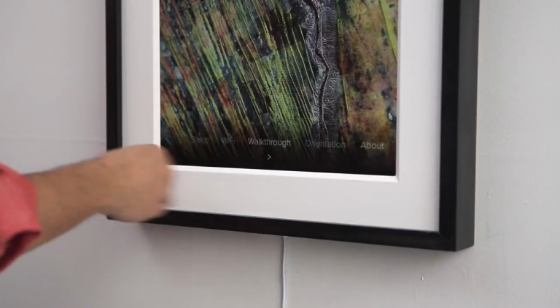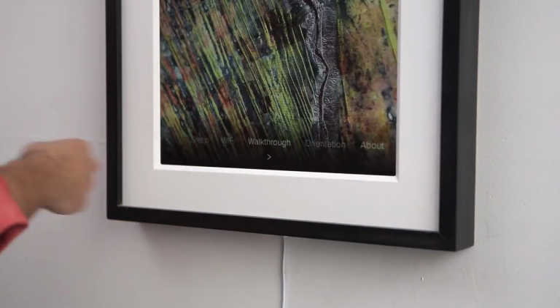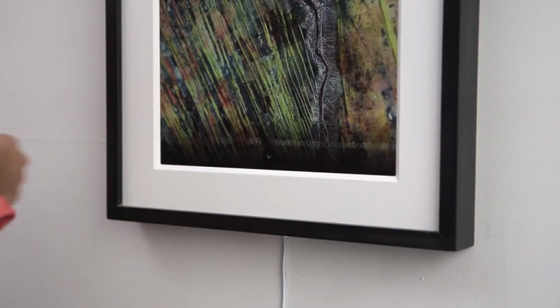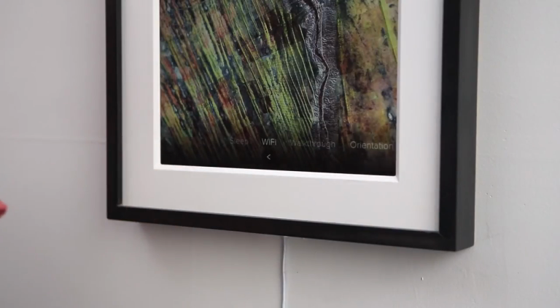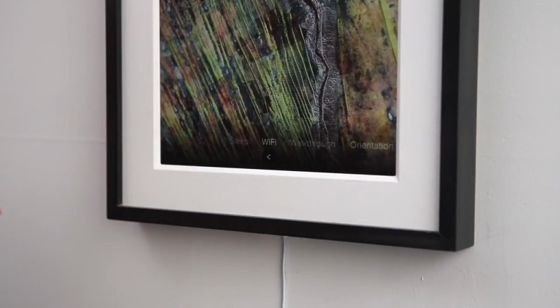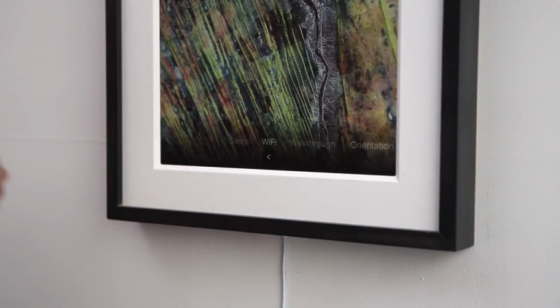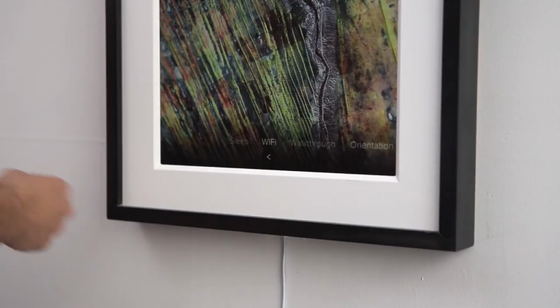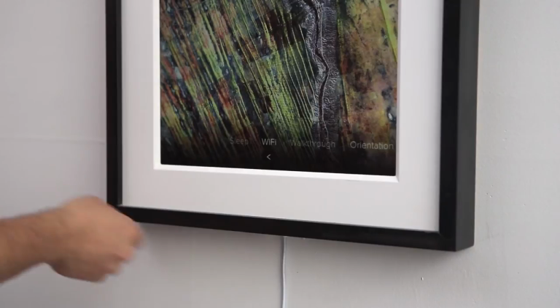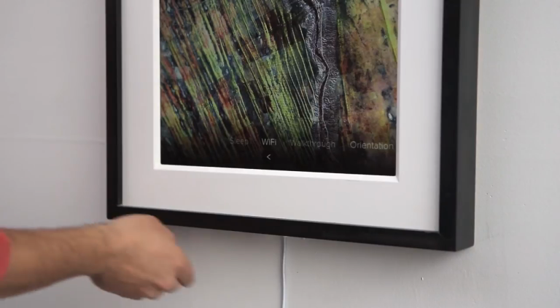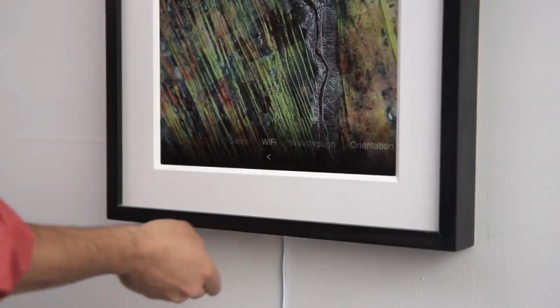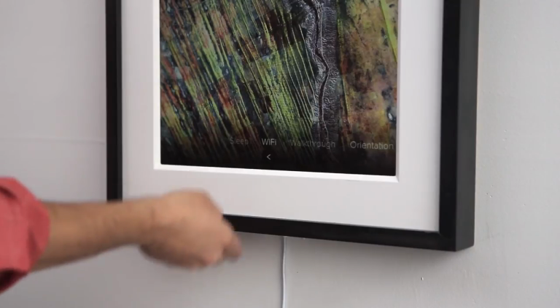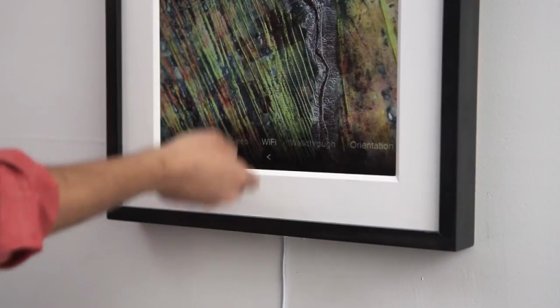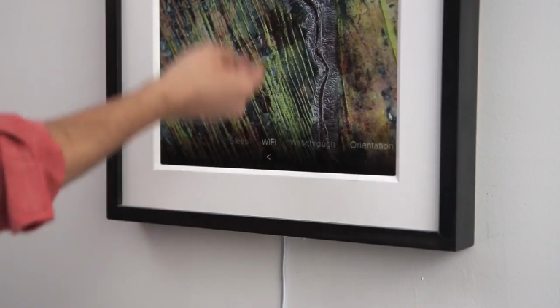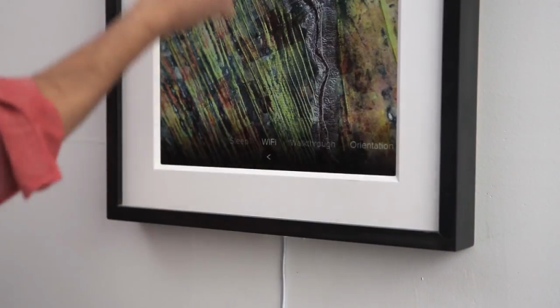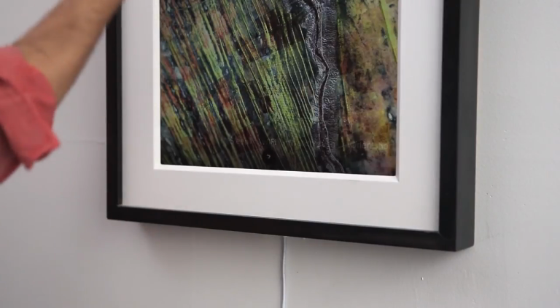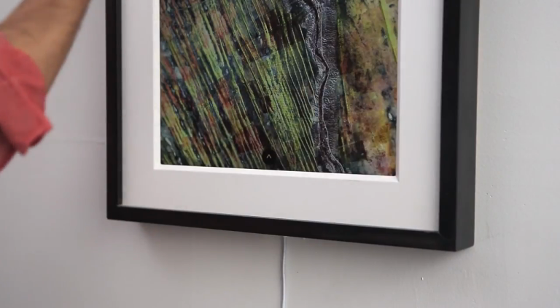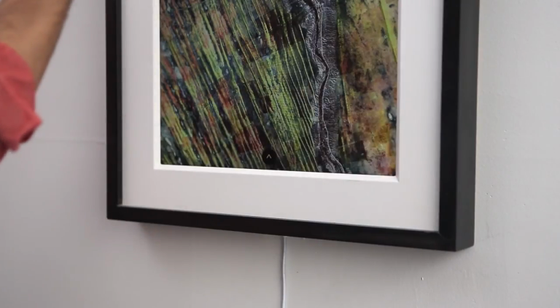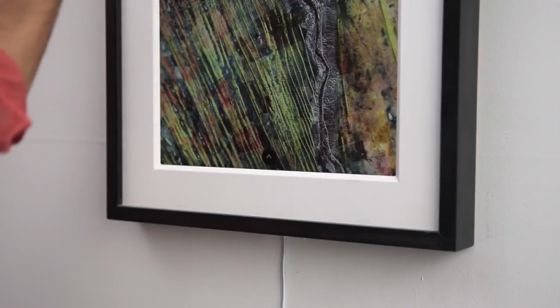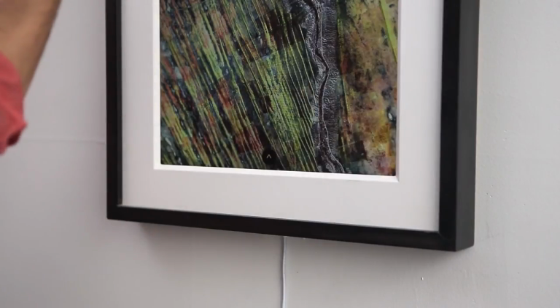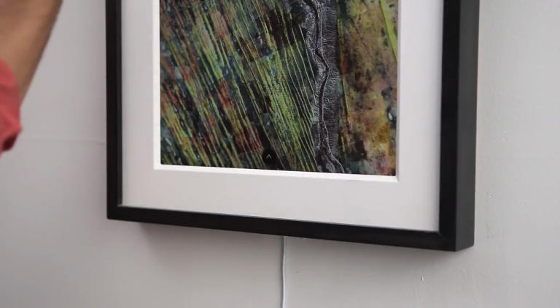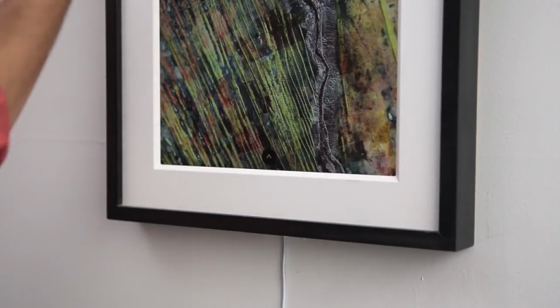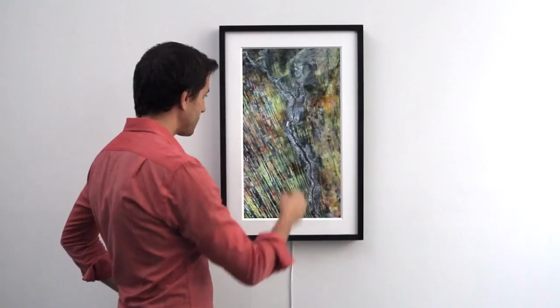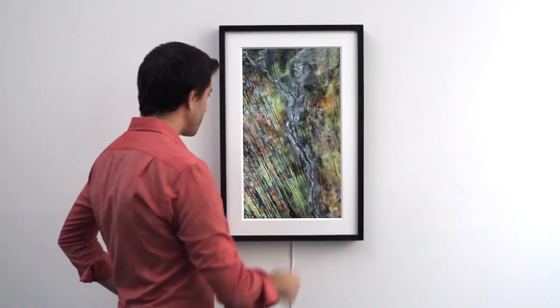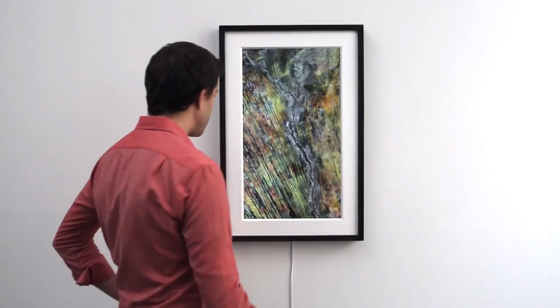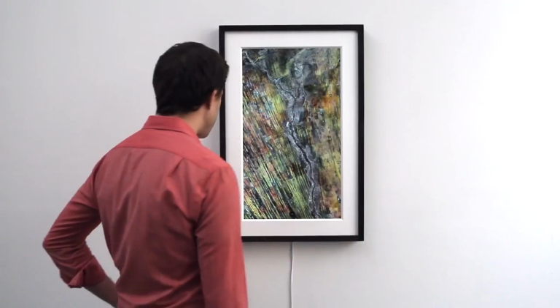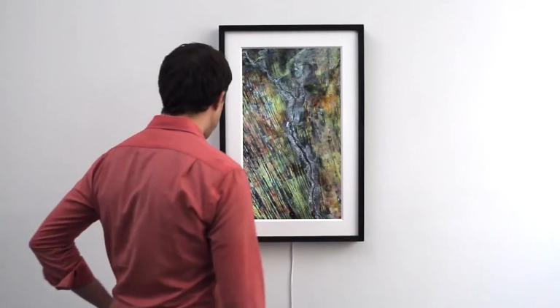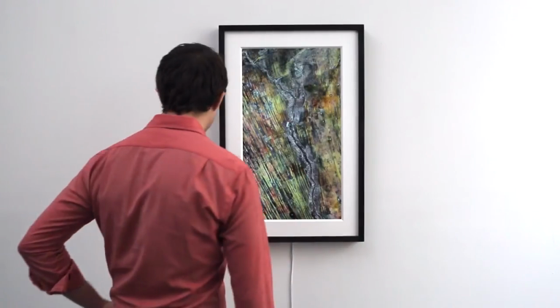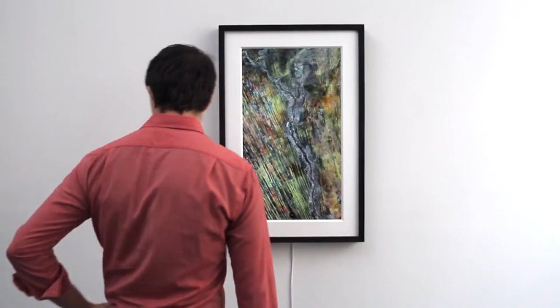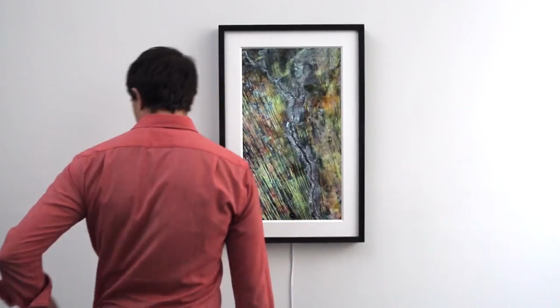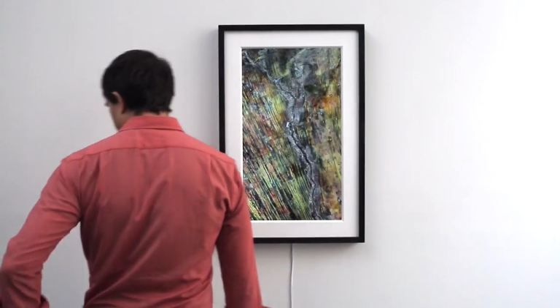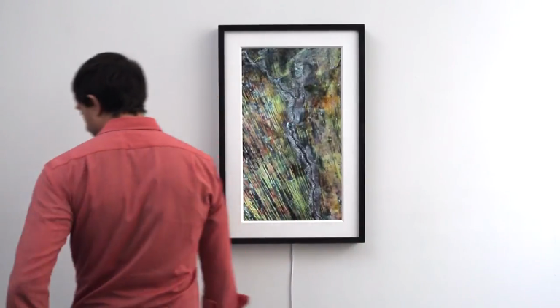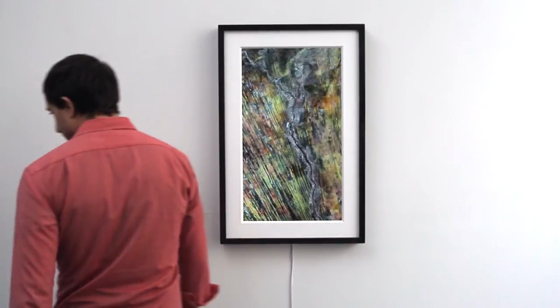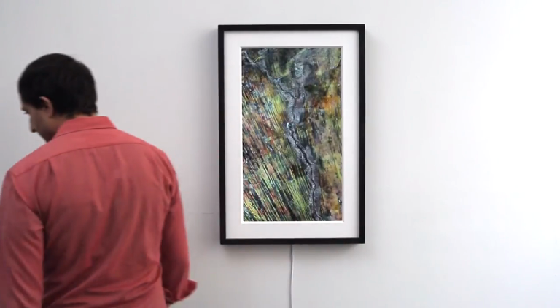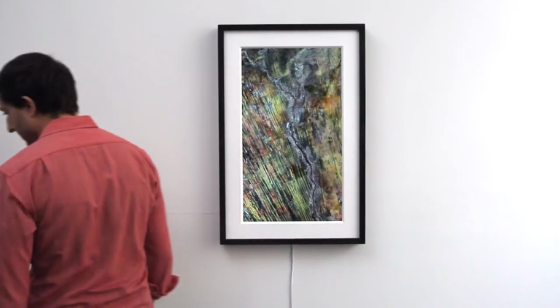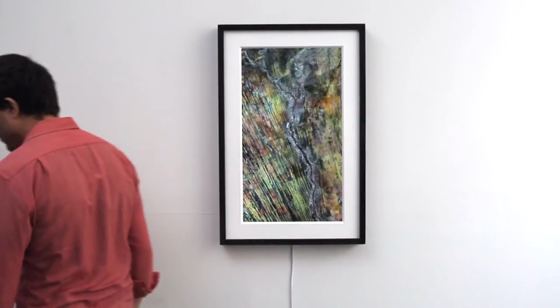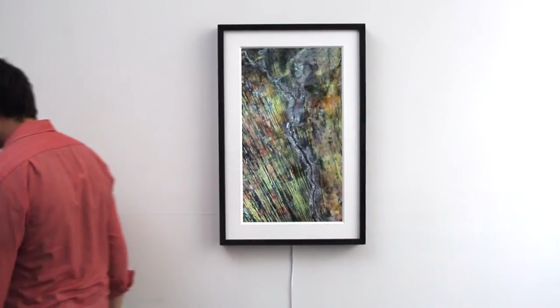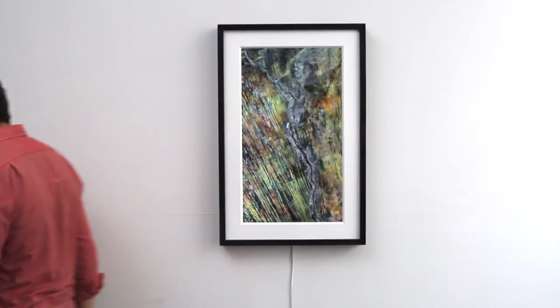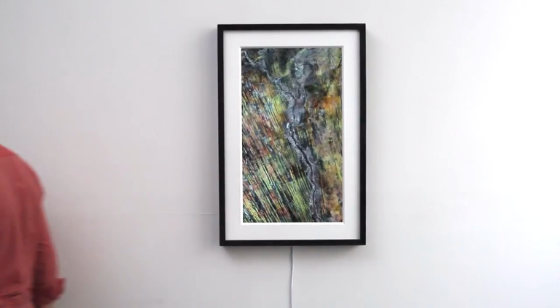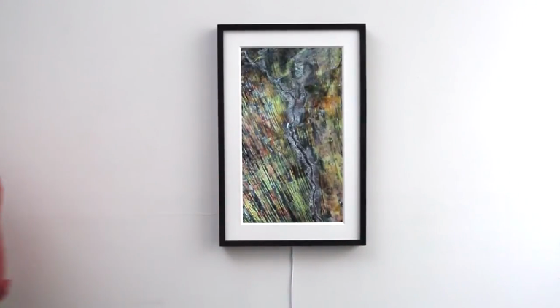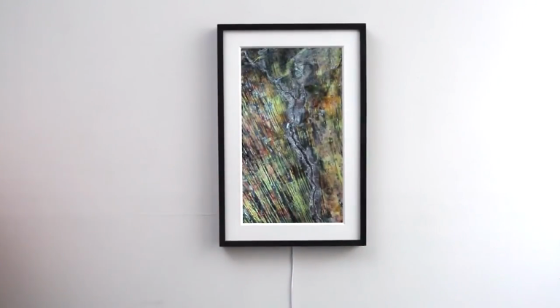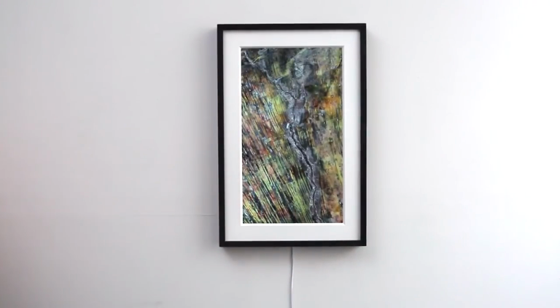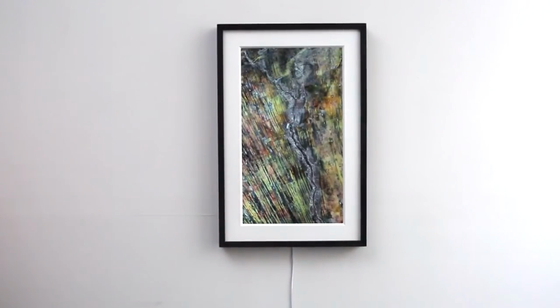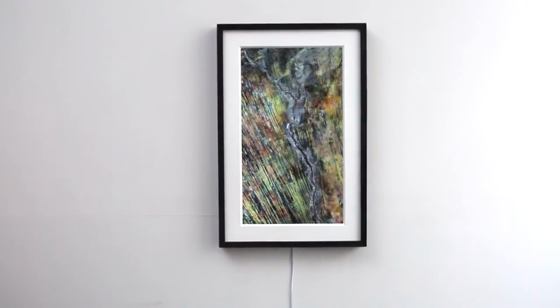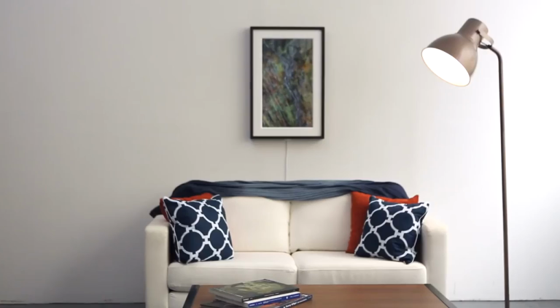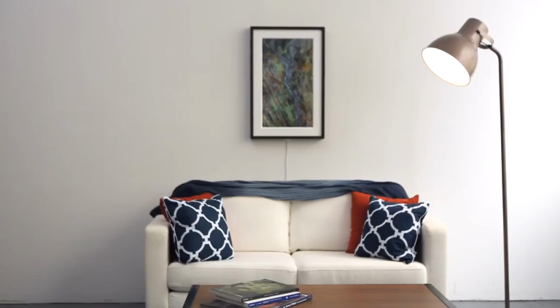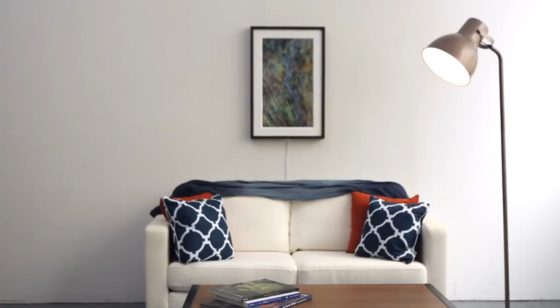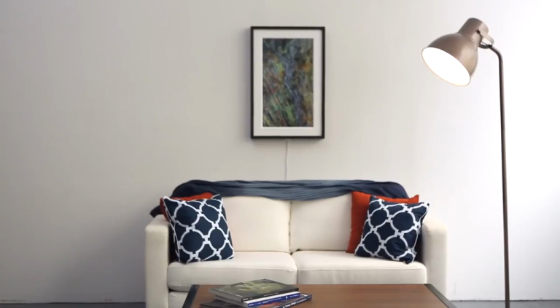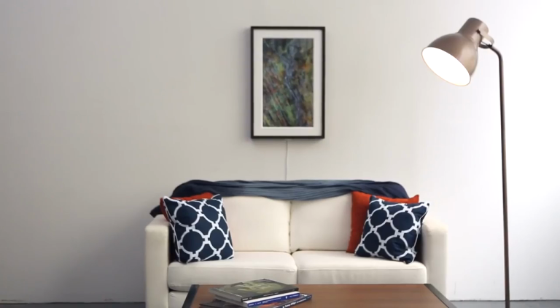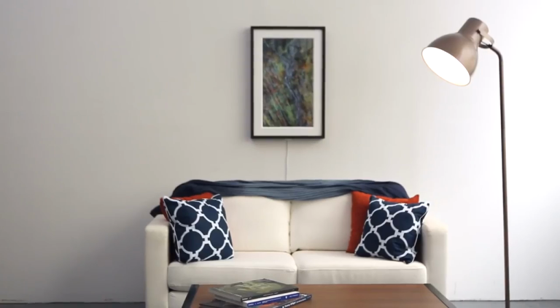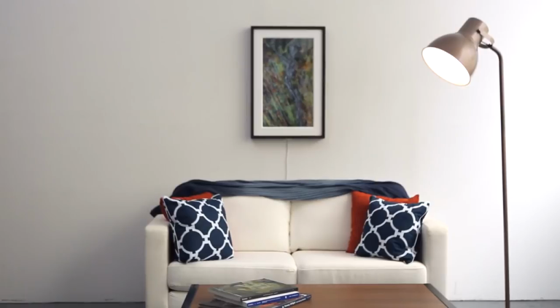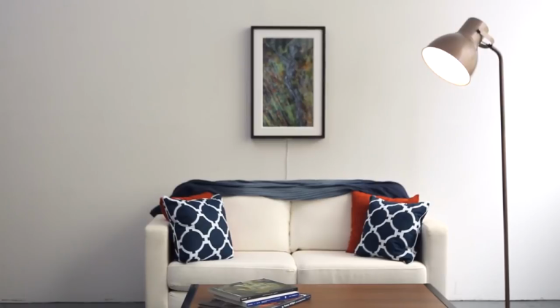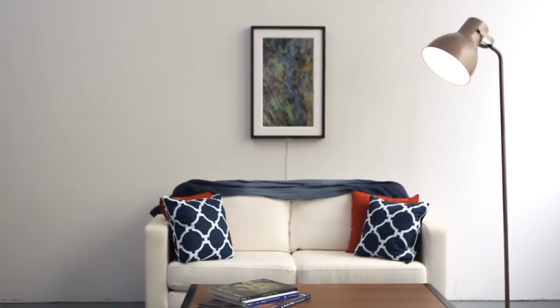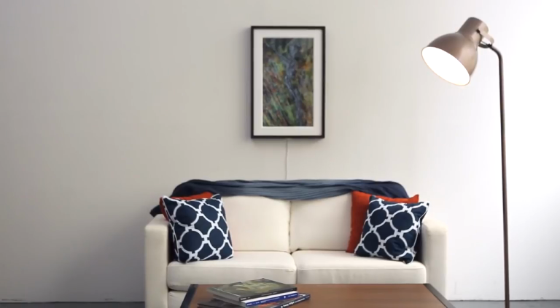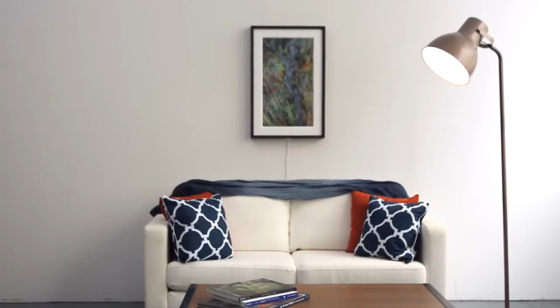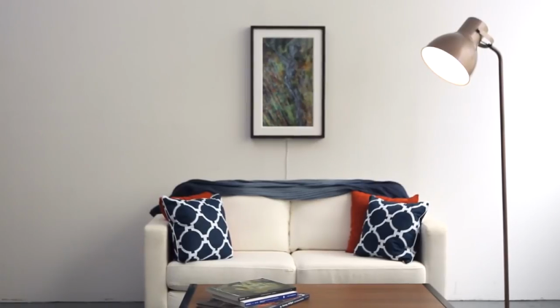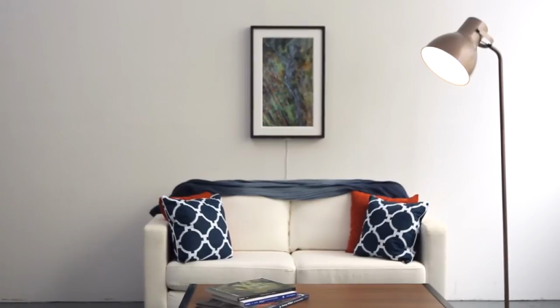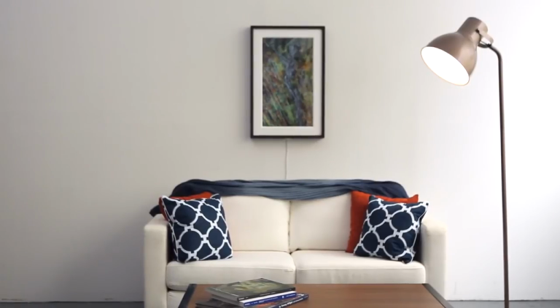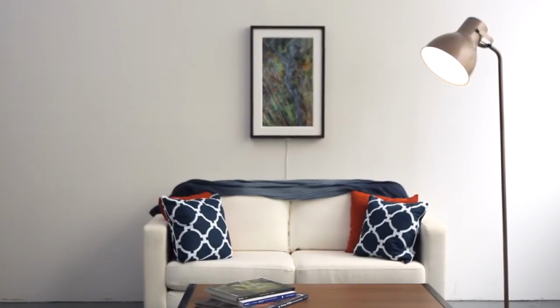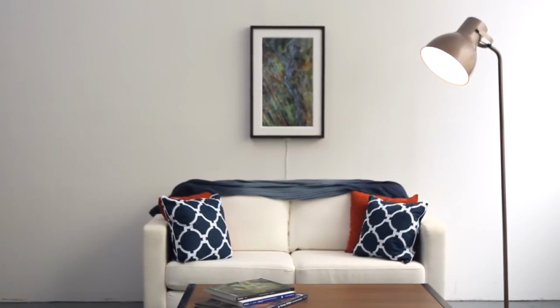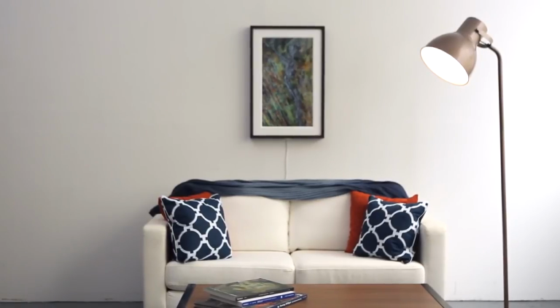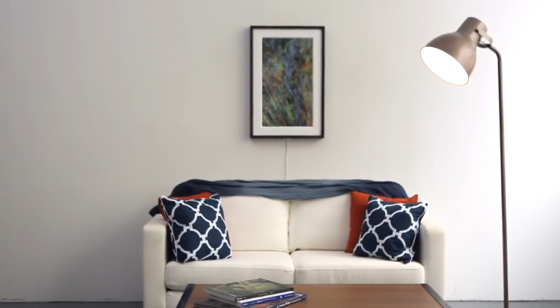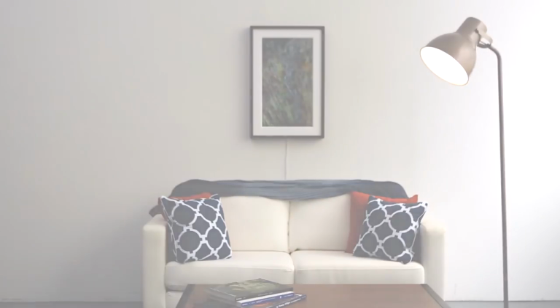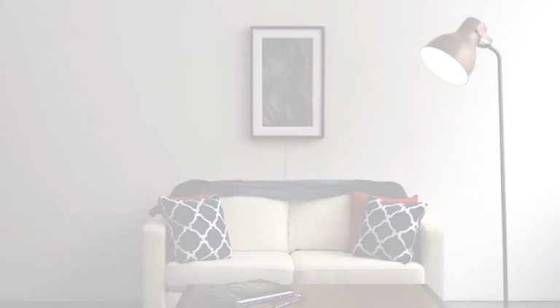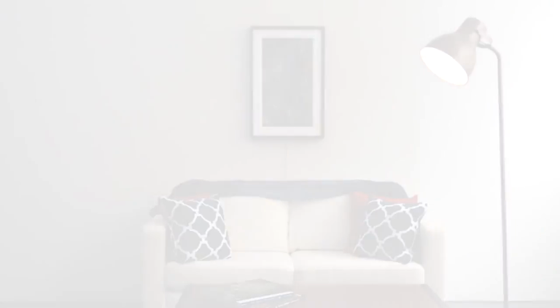Now that we've run through all the steps, you're ready to select your art, and your mural is ready to go. Thank you for watching this tutorial, and we hope it helps you enjoy your art.